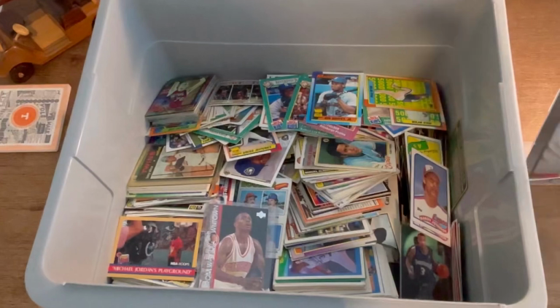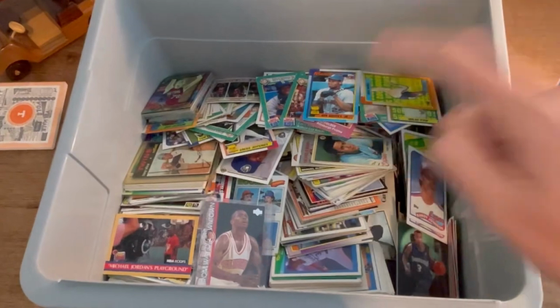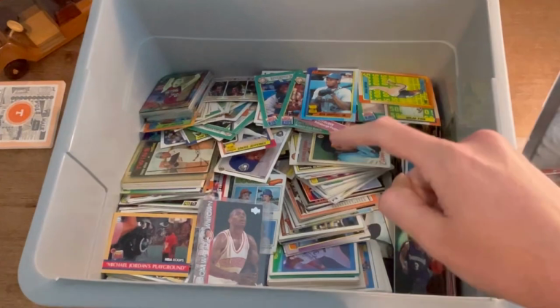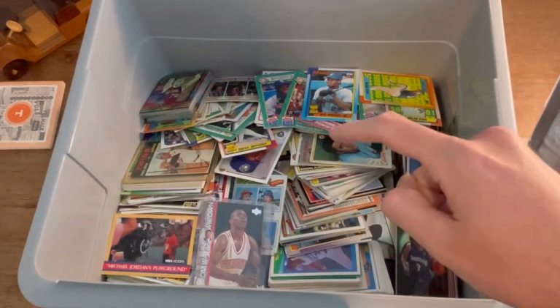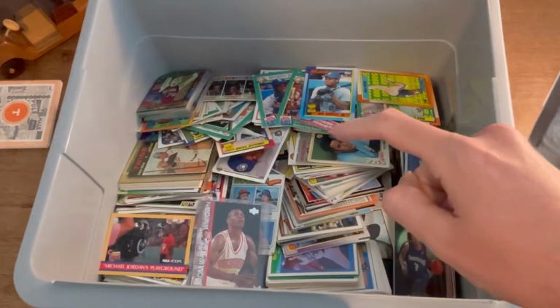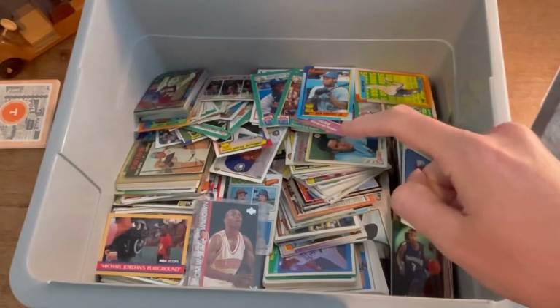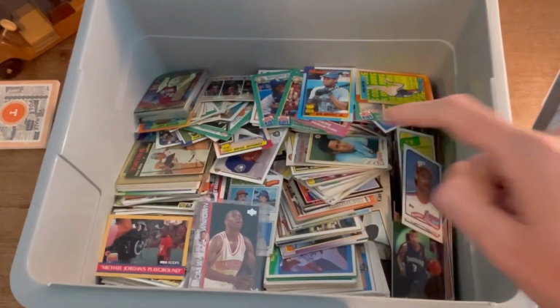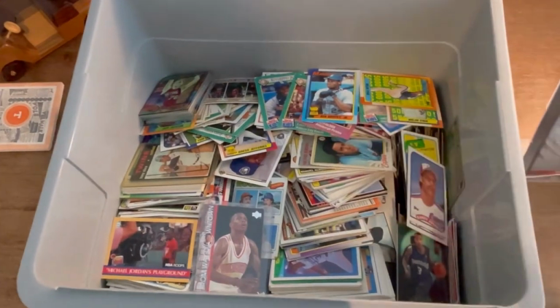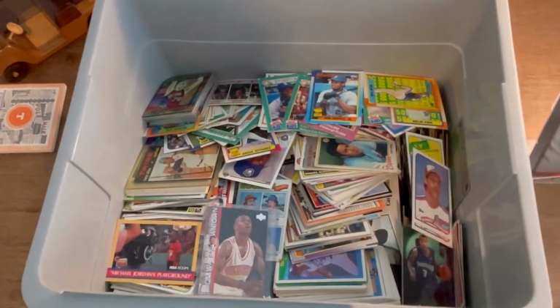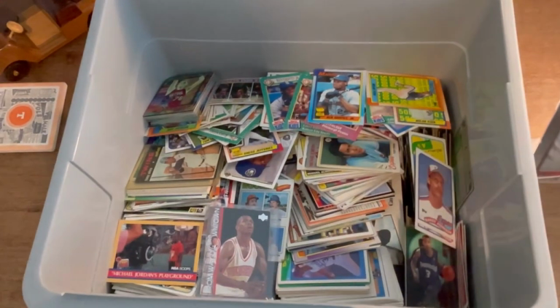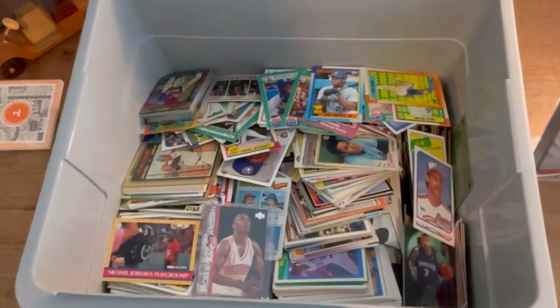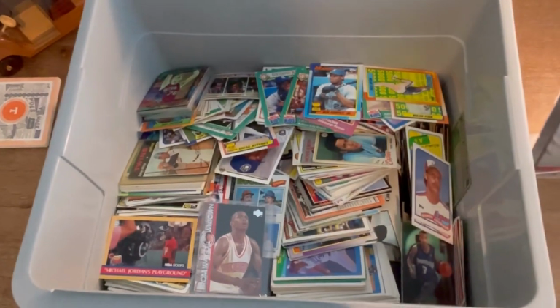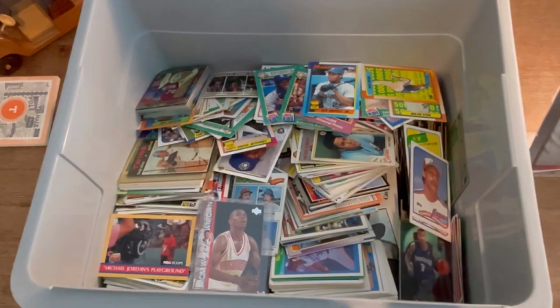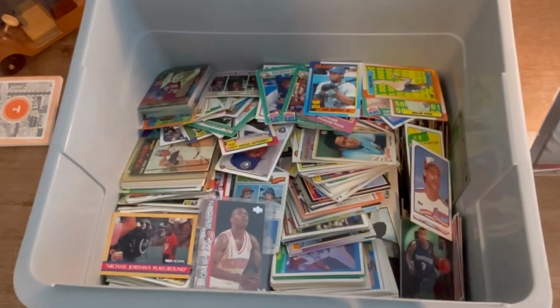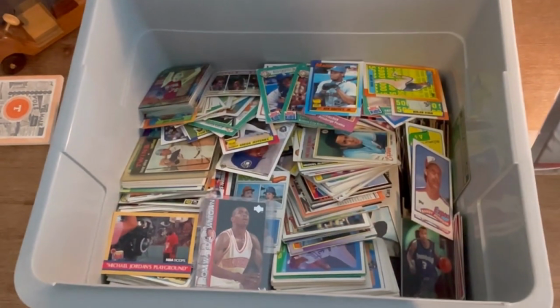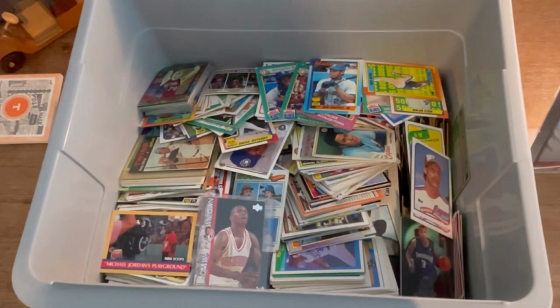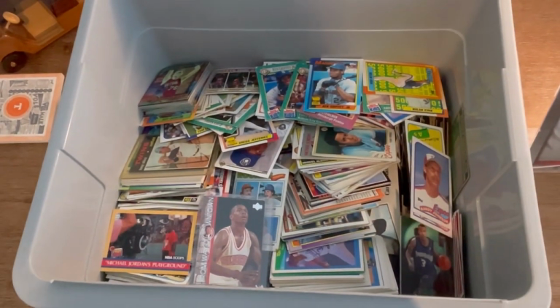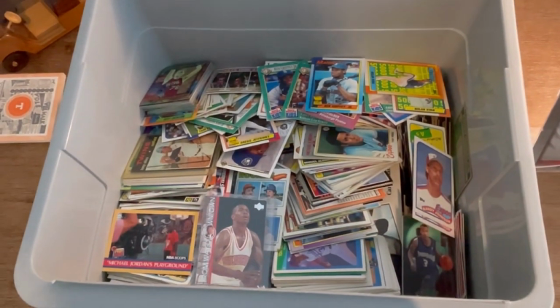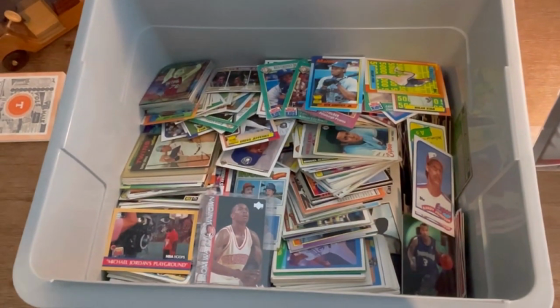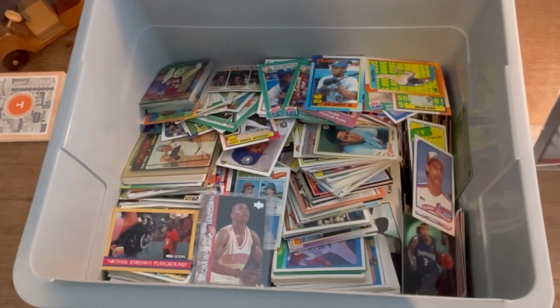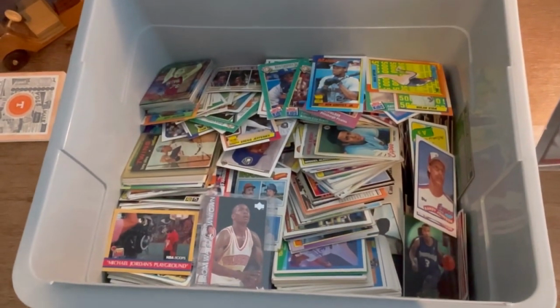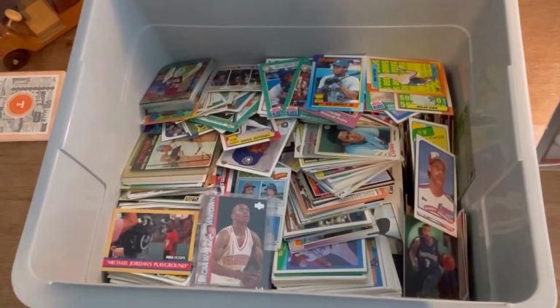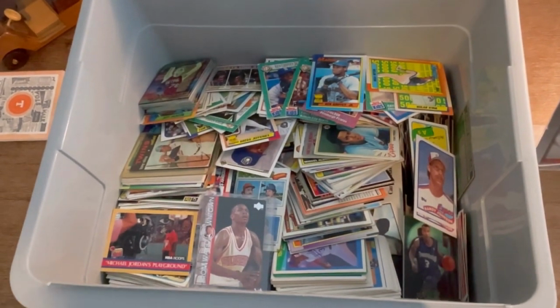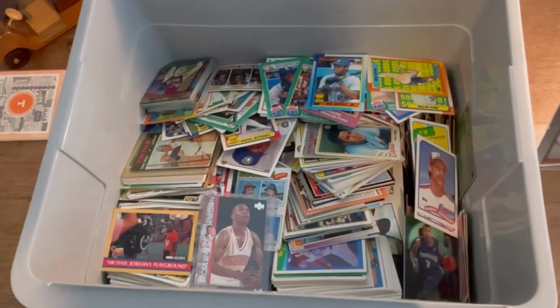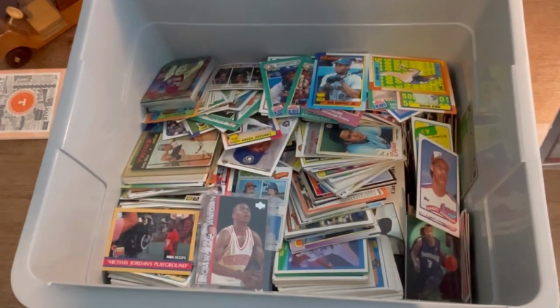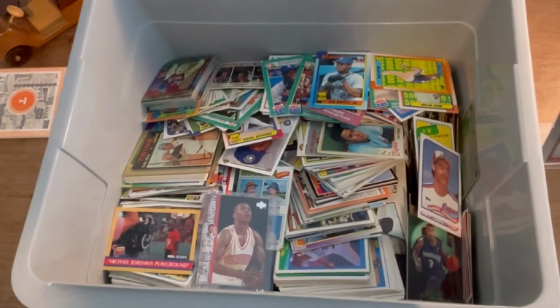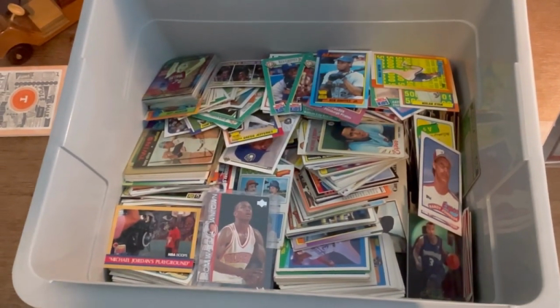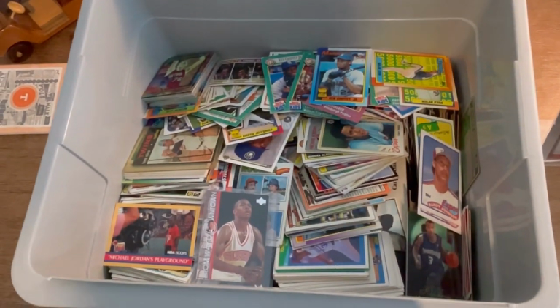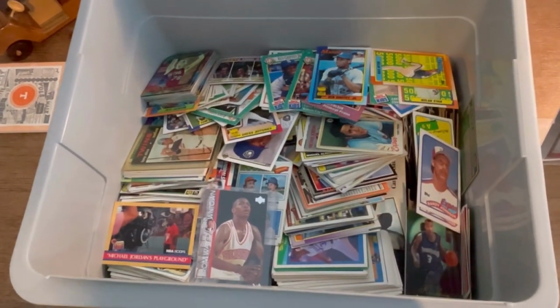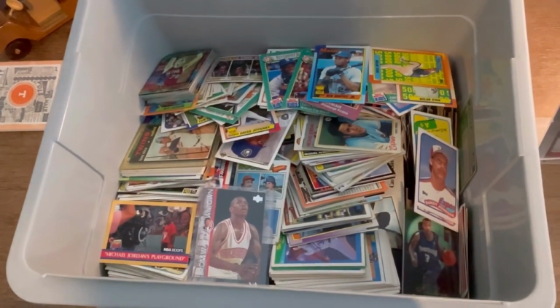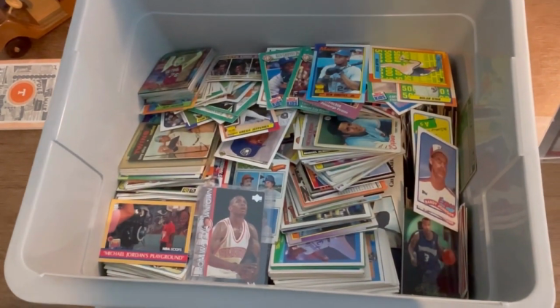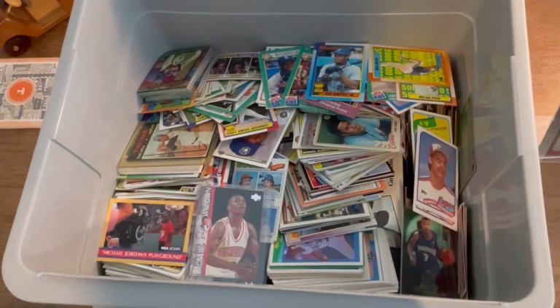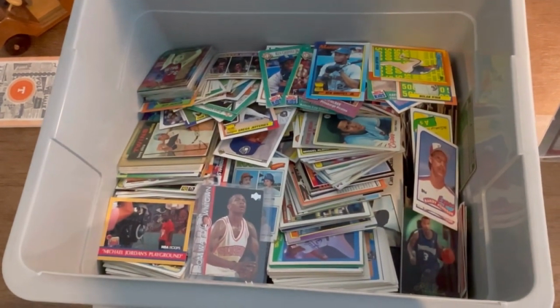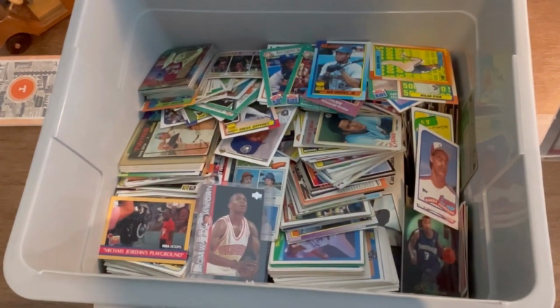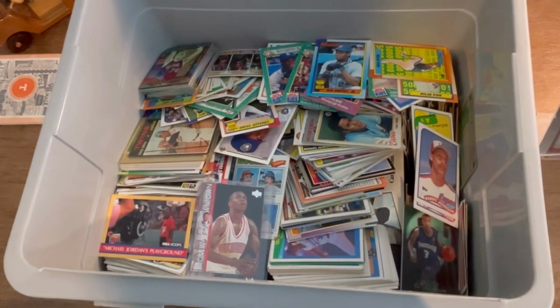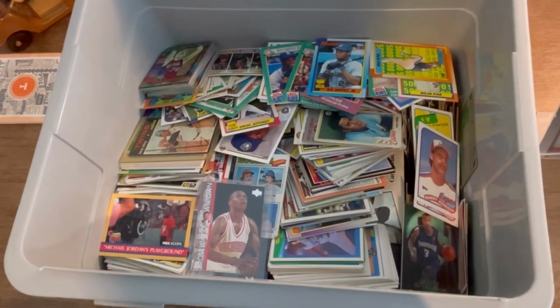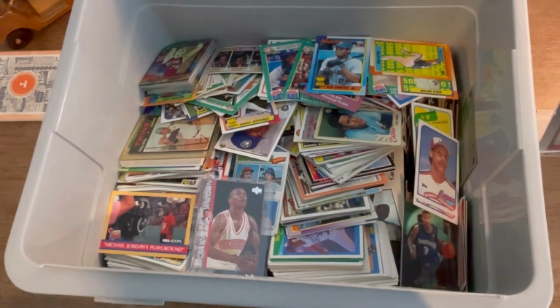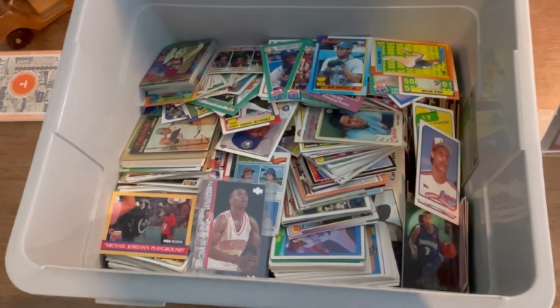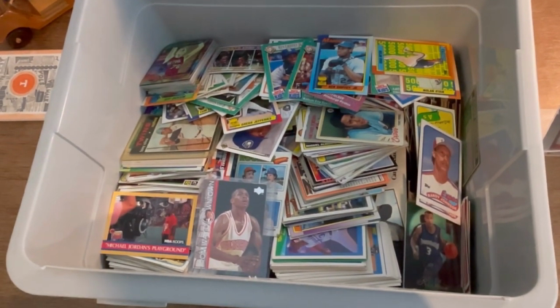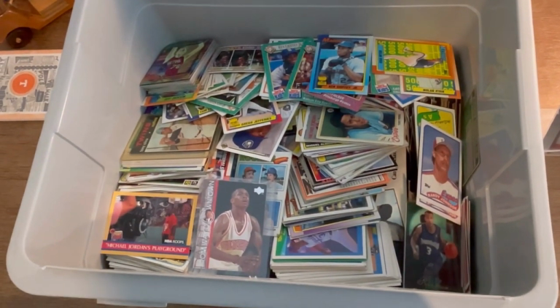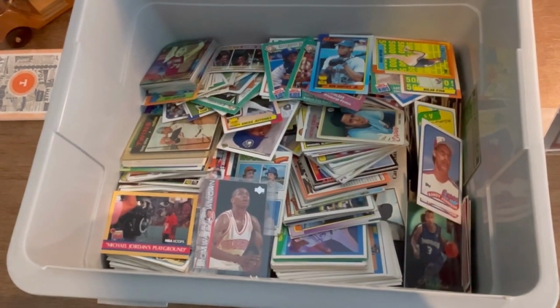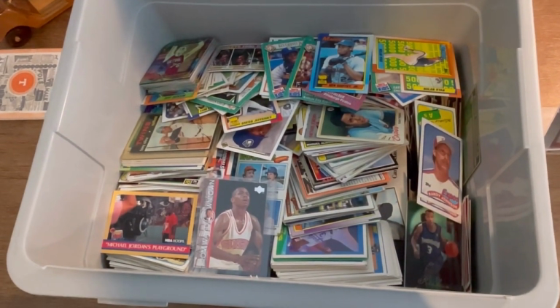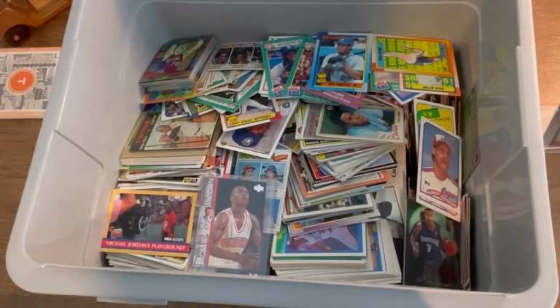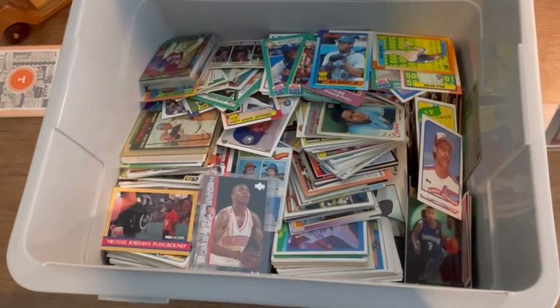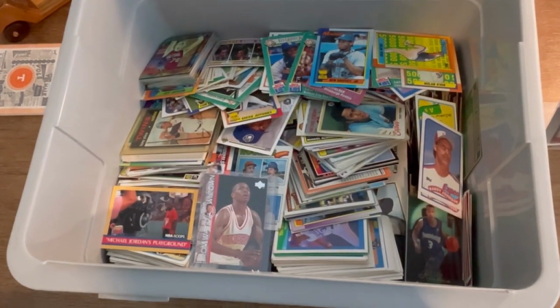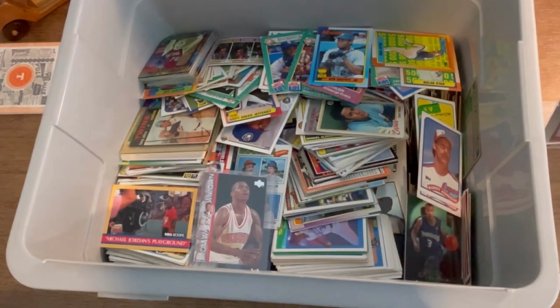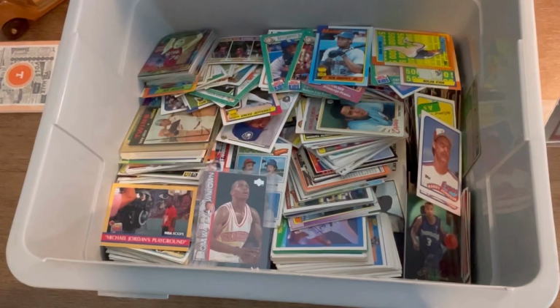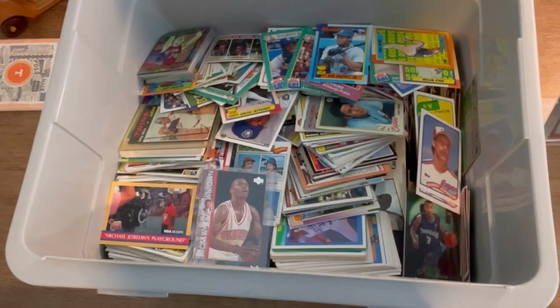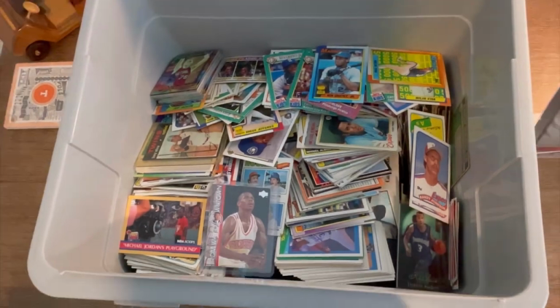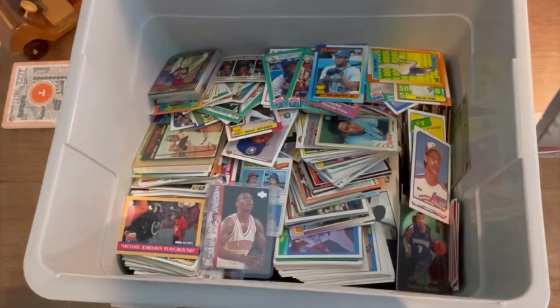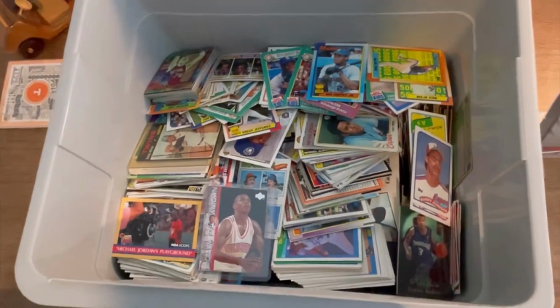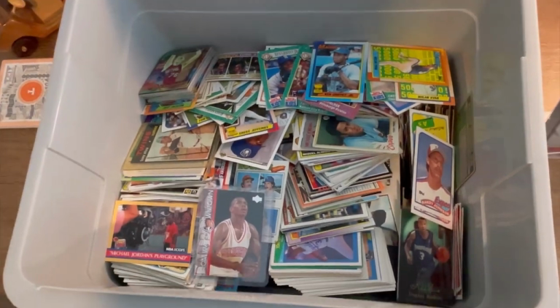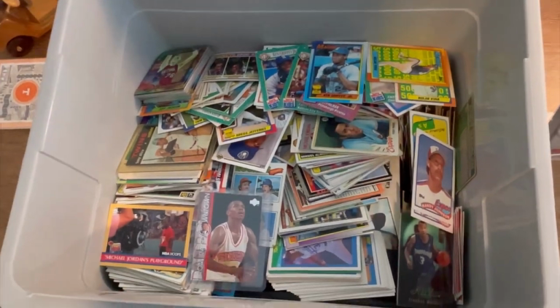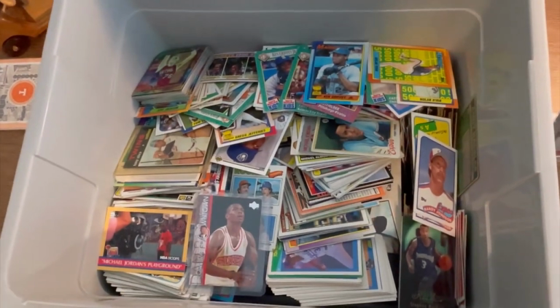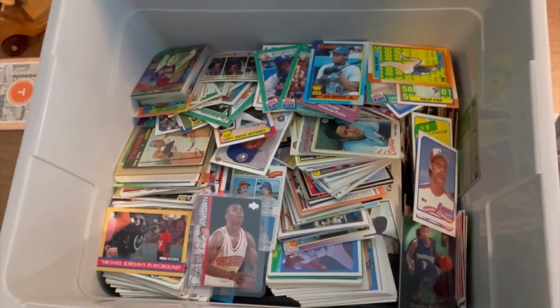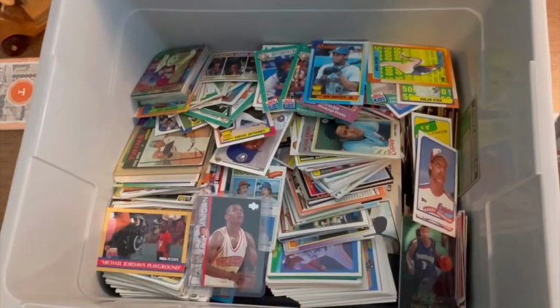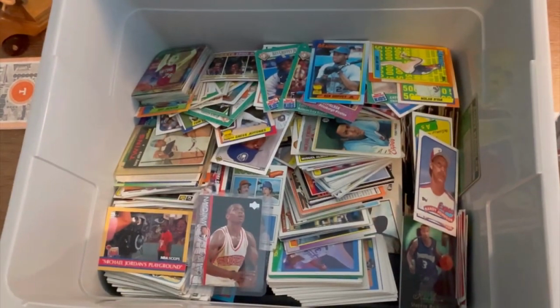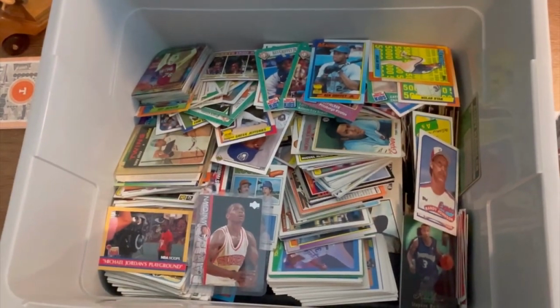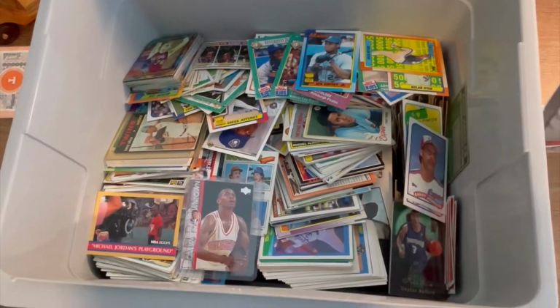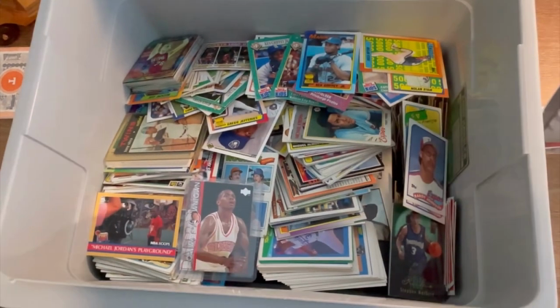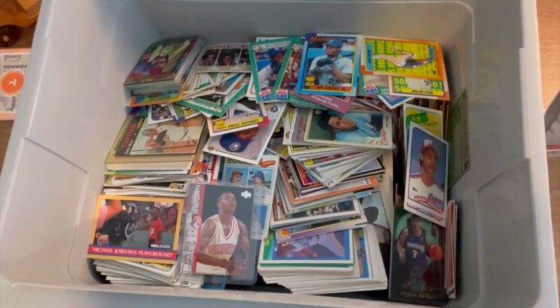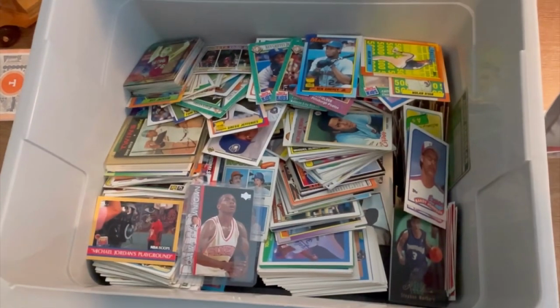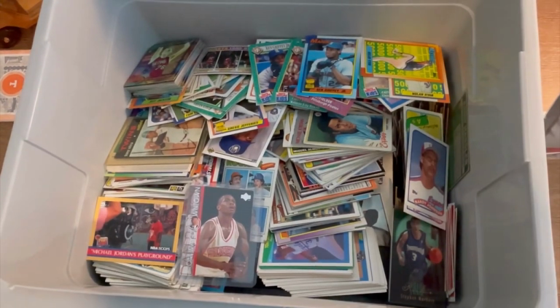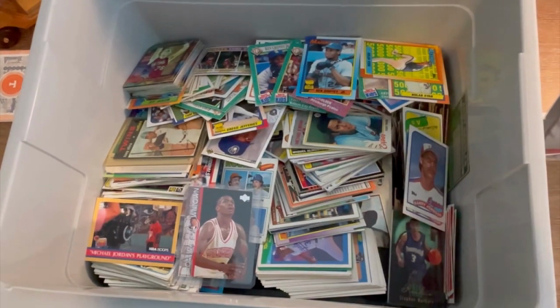I bought this vintage sports card collection for $250 at a local garage sale. You think I can make my money back? Let's find out.